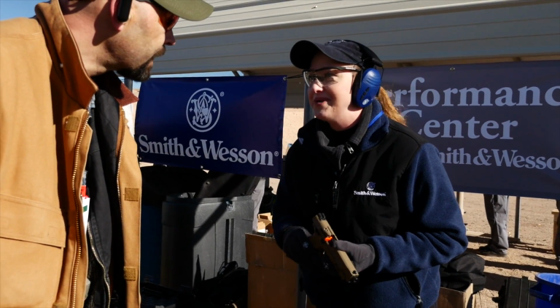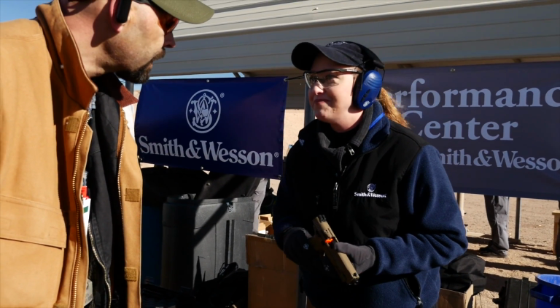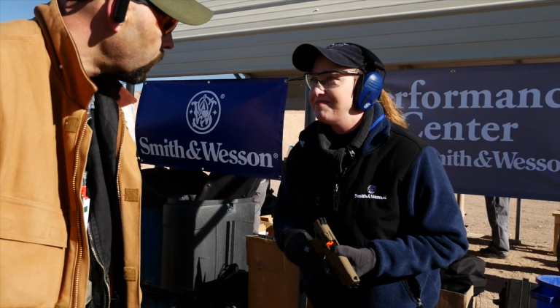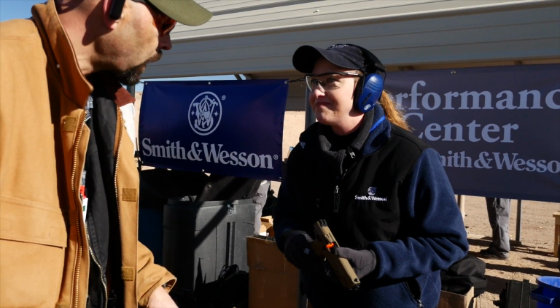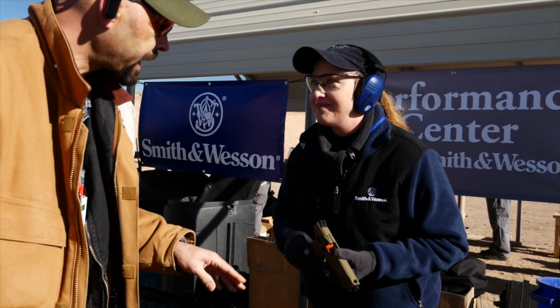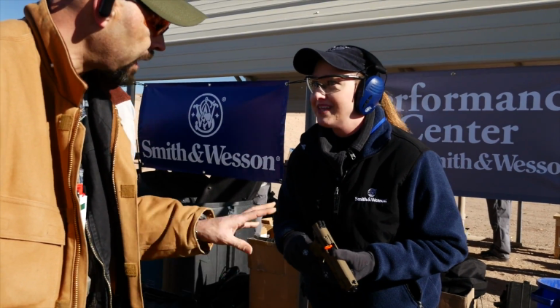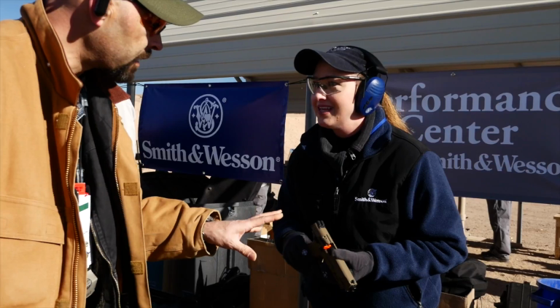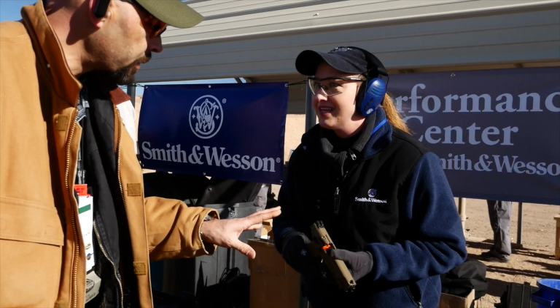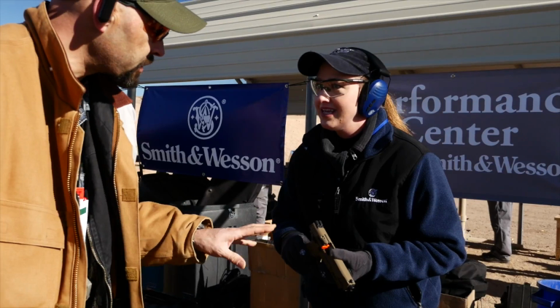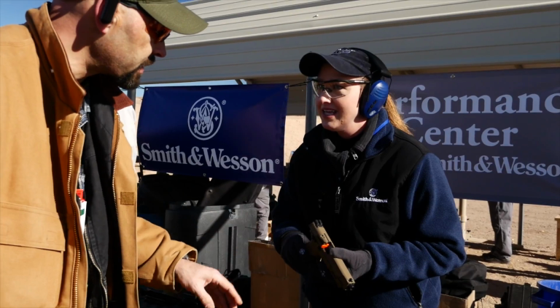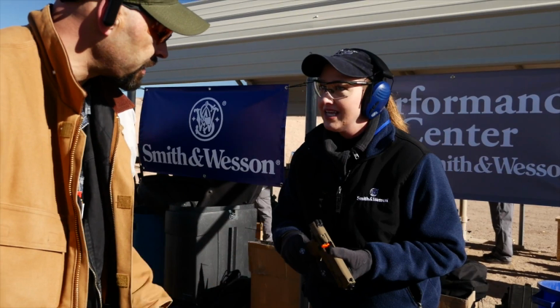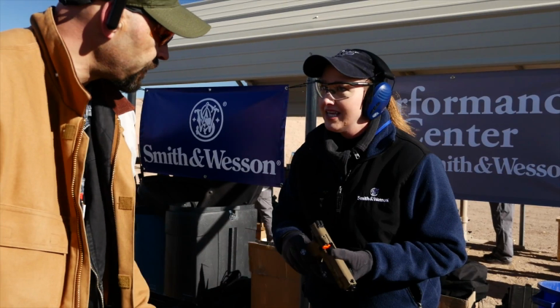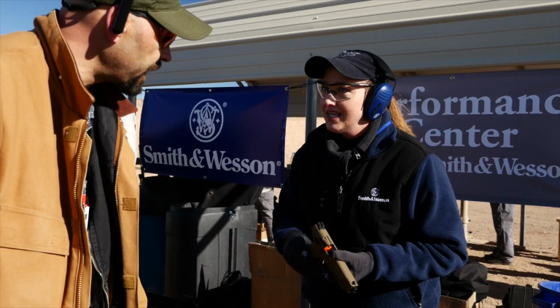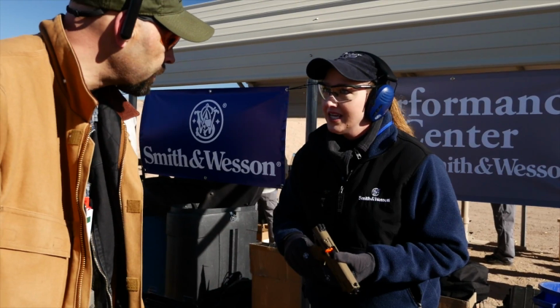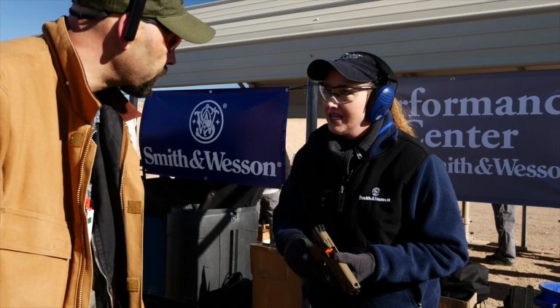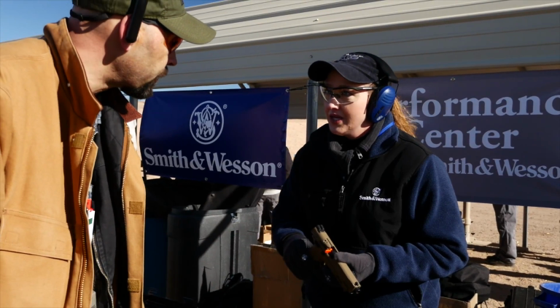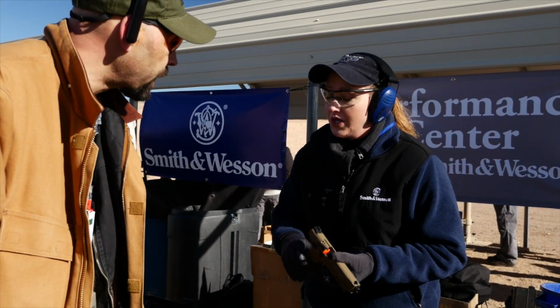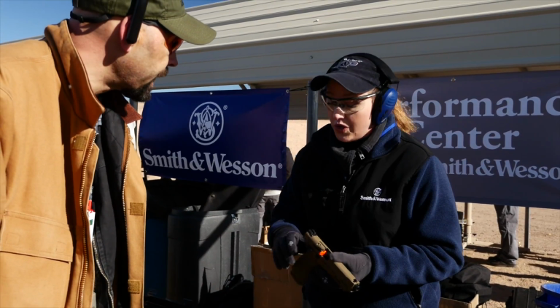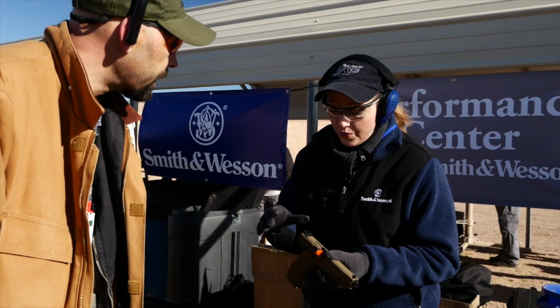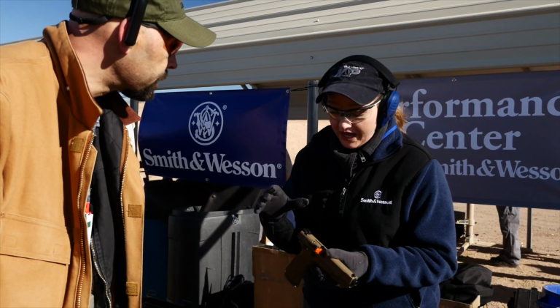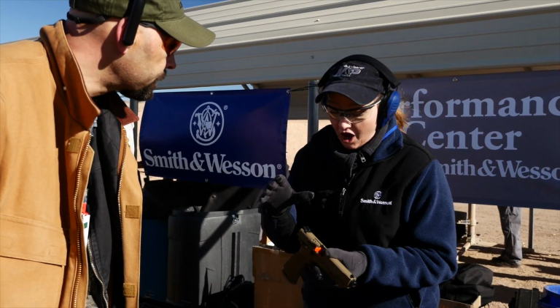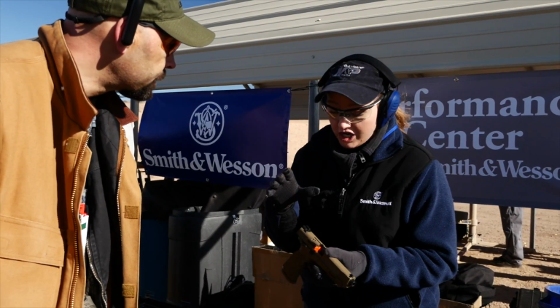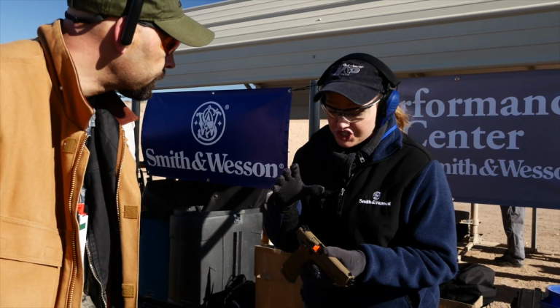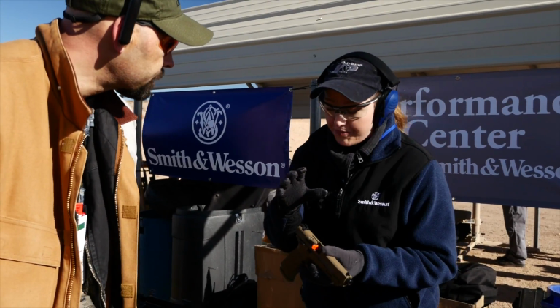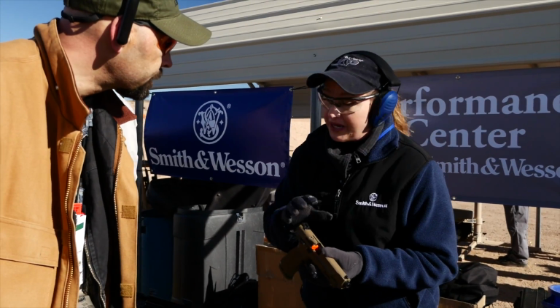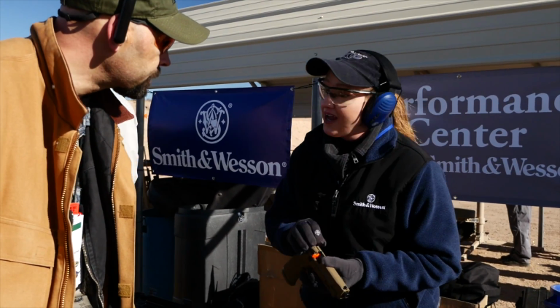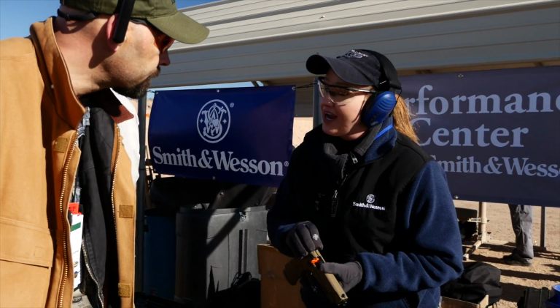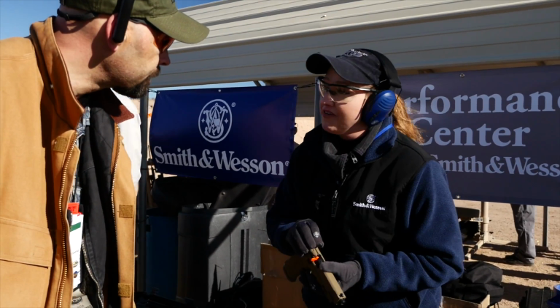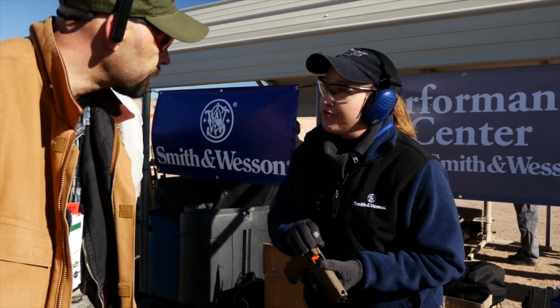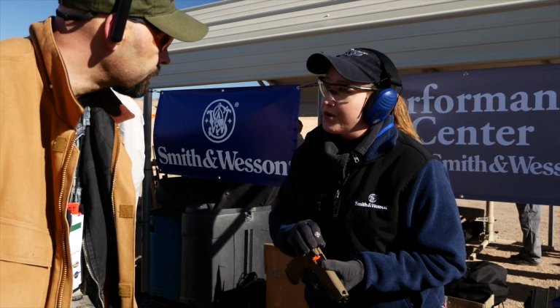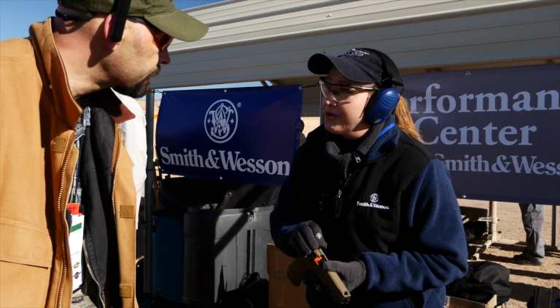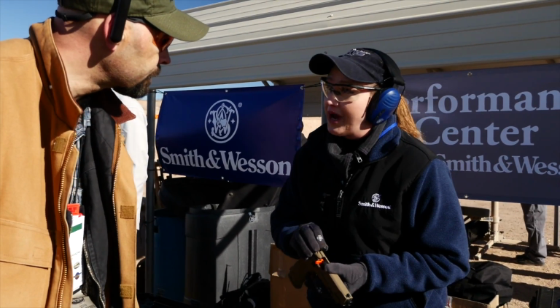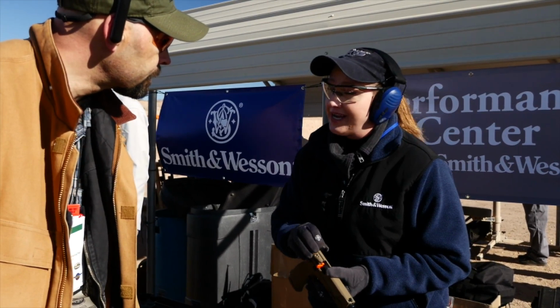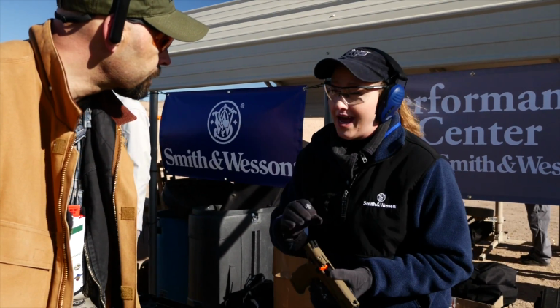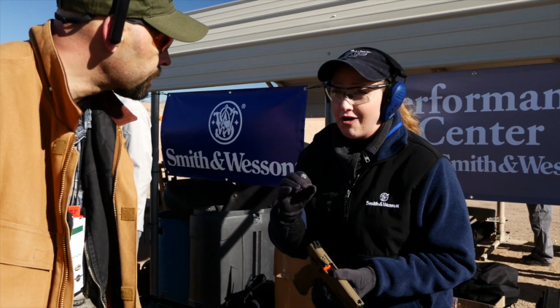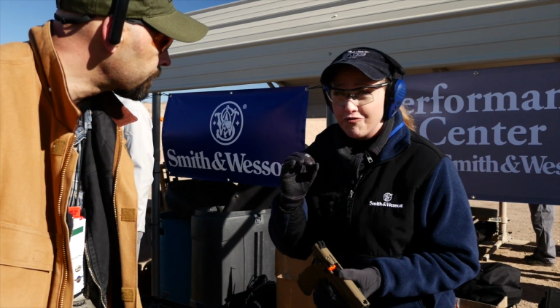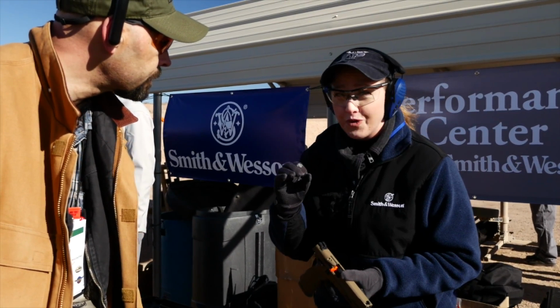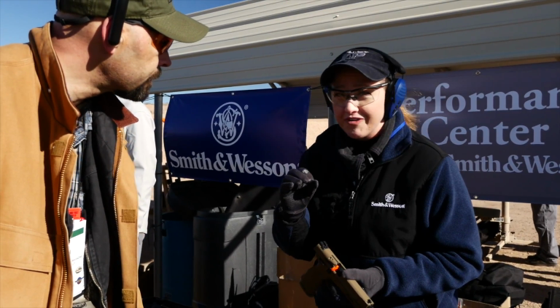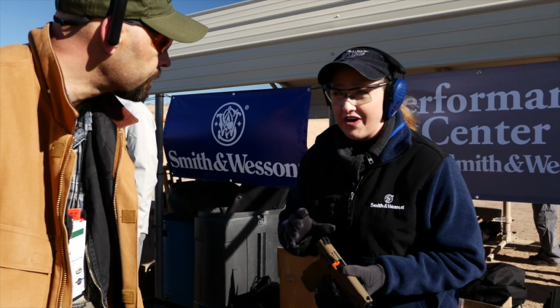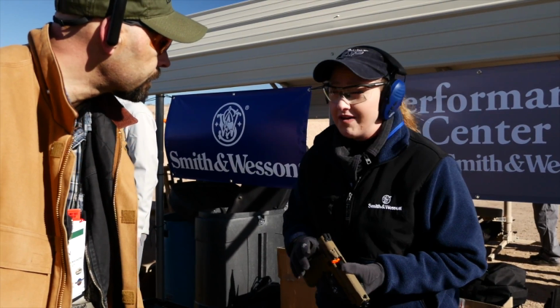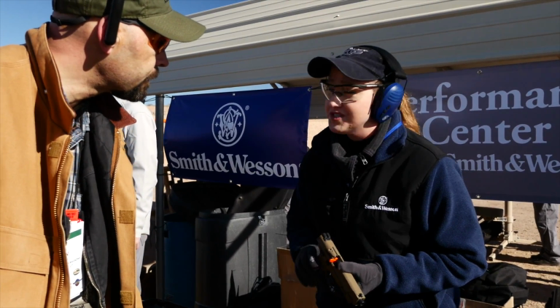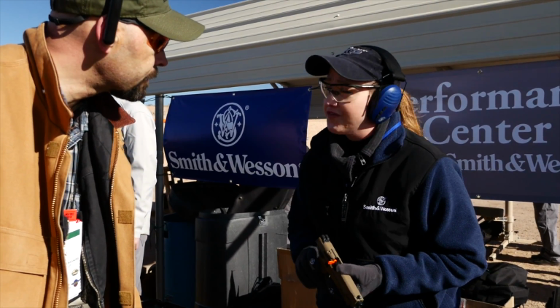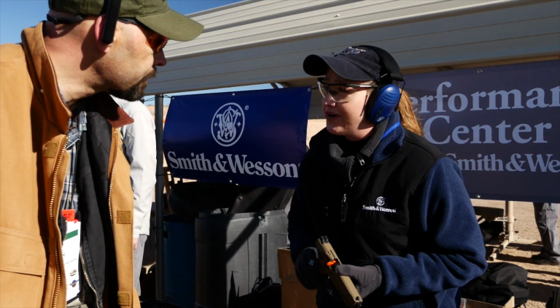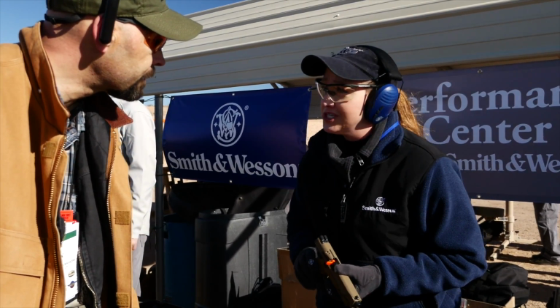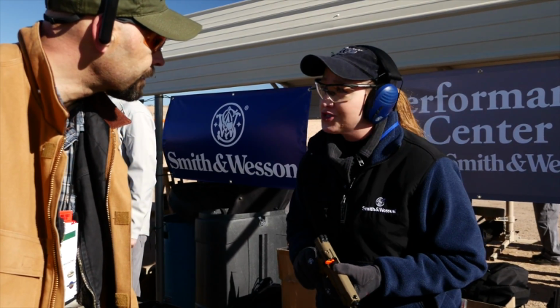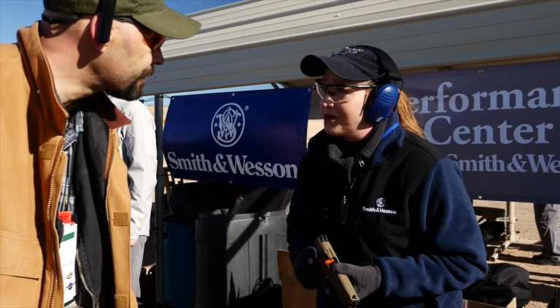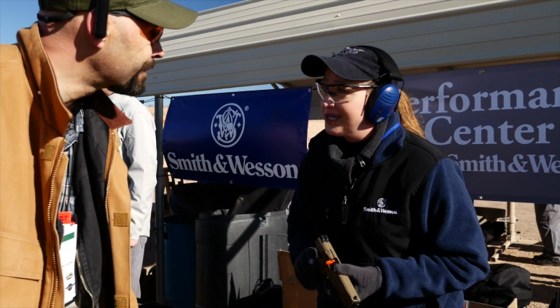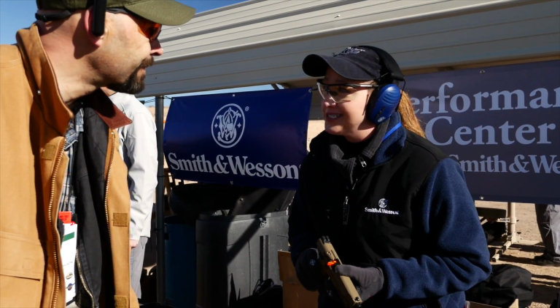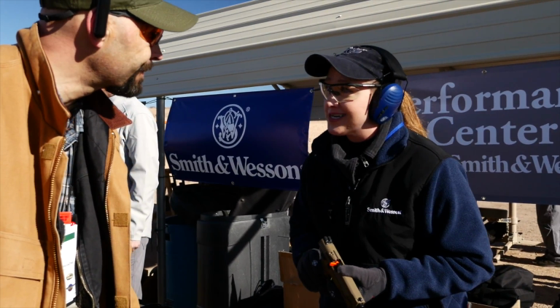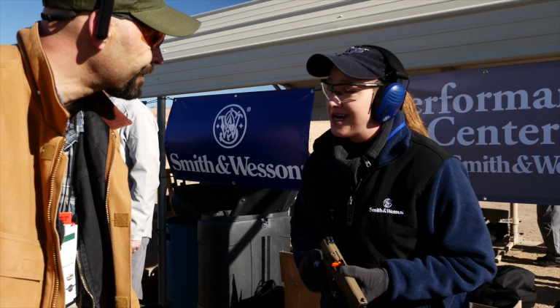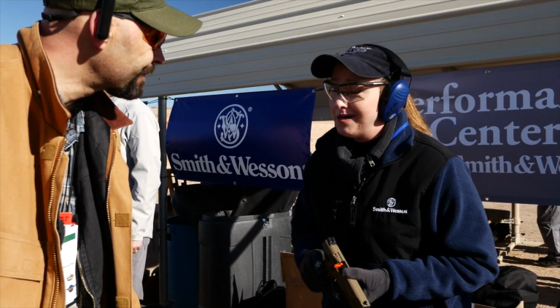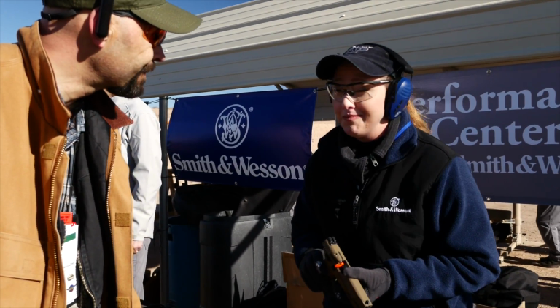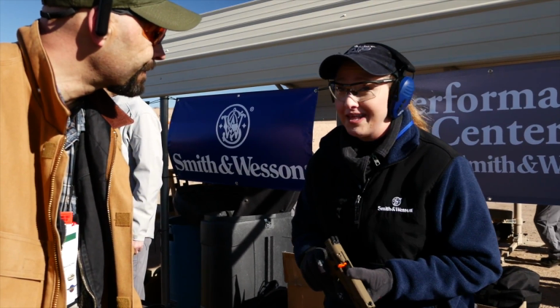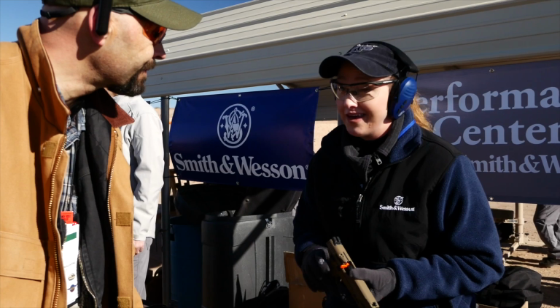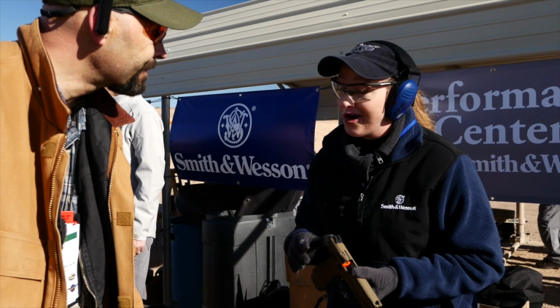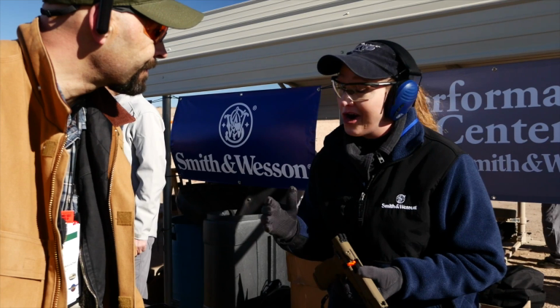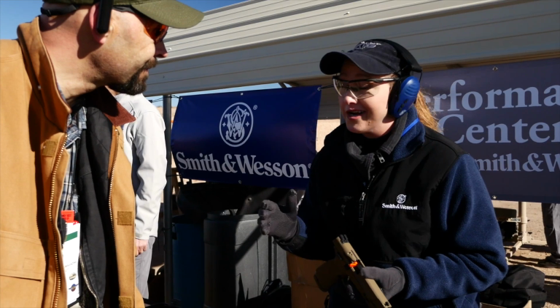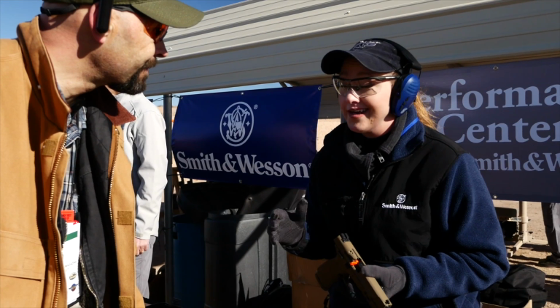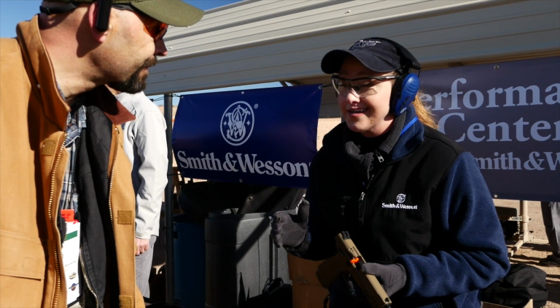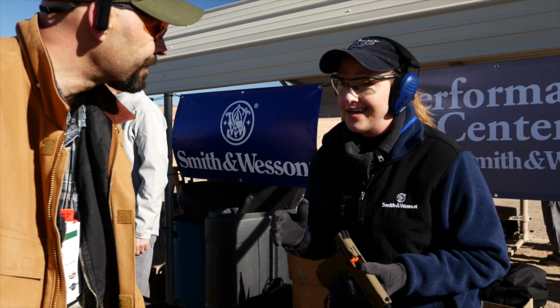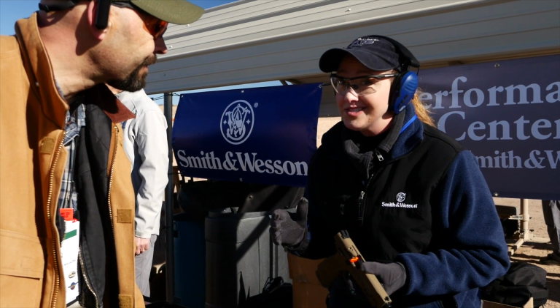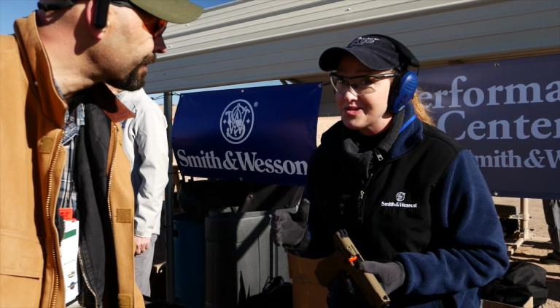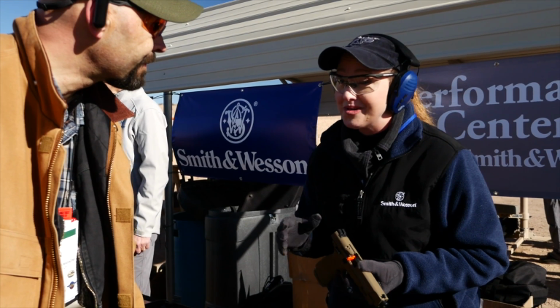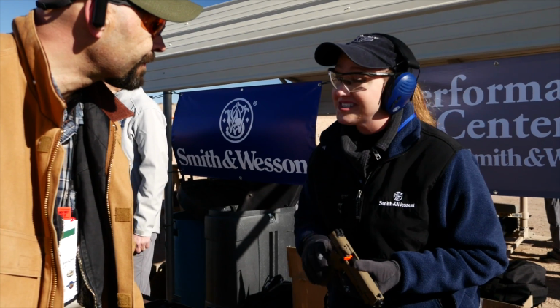What calibers is it available in right now? We are shipping 9mm and 40 right now. 45 is very shortly to come, and they're already in gun stores.